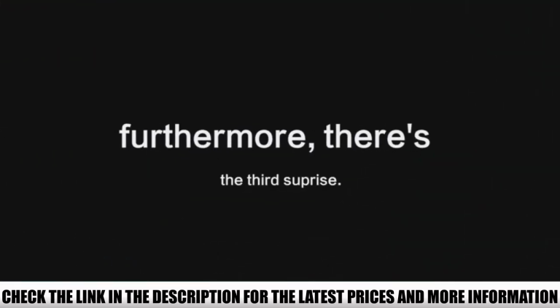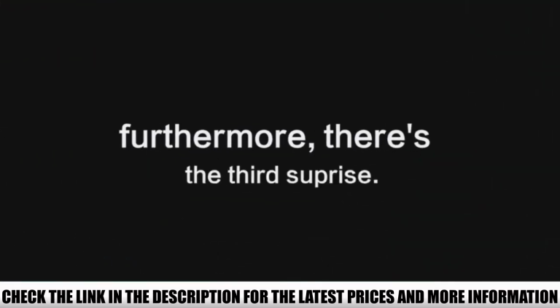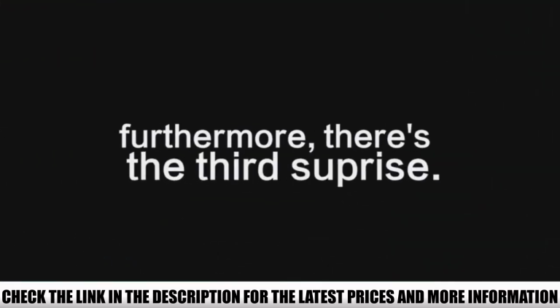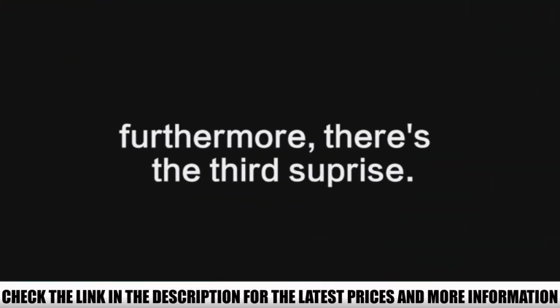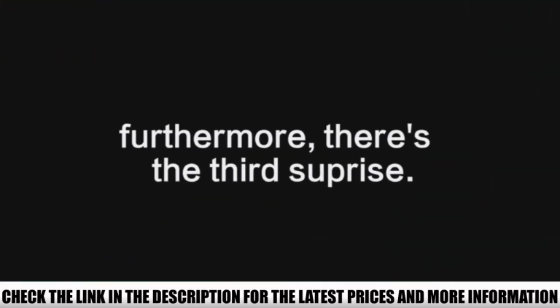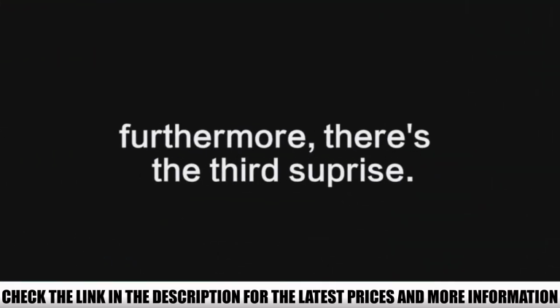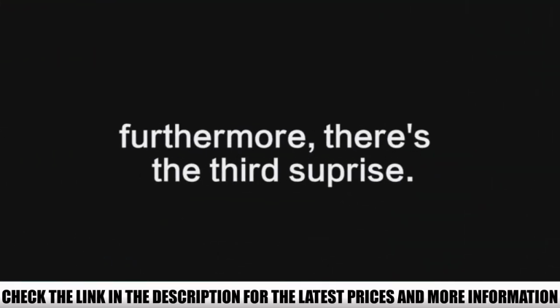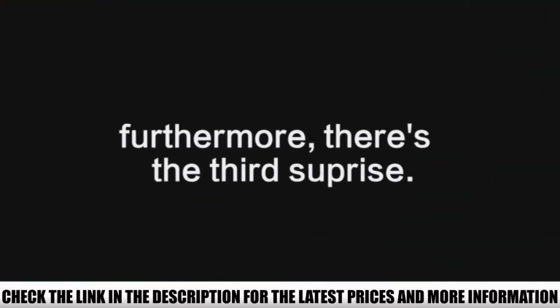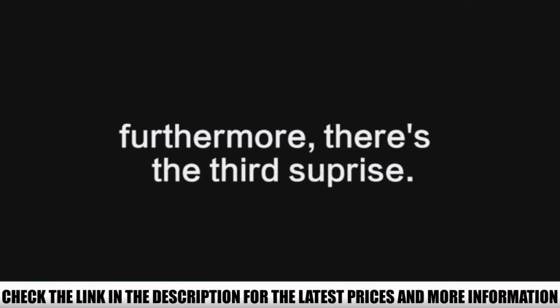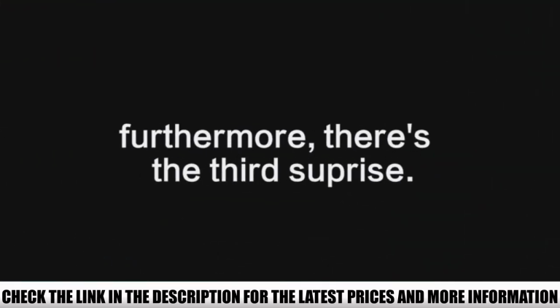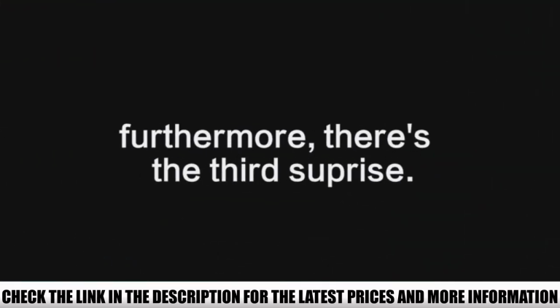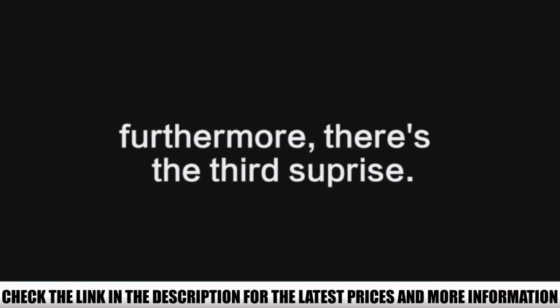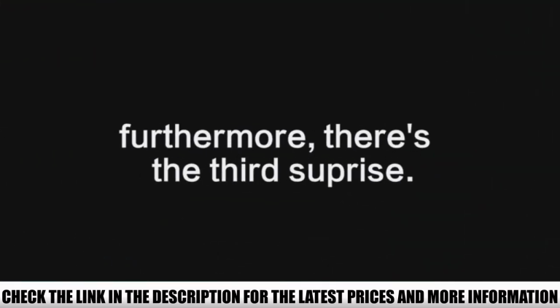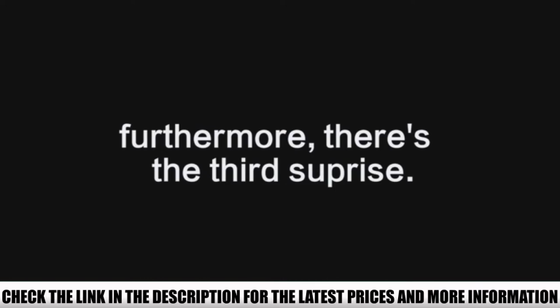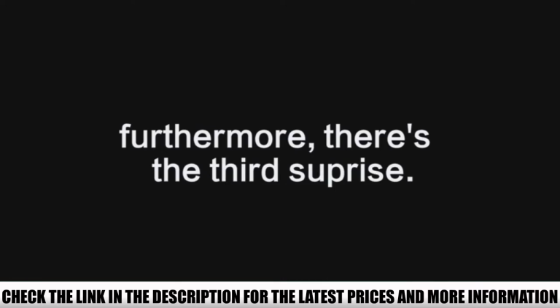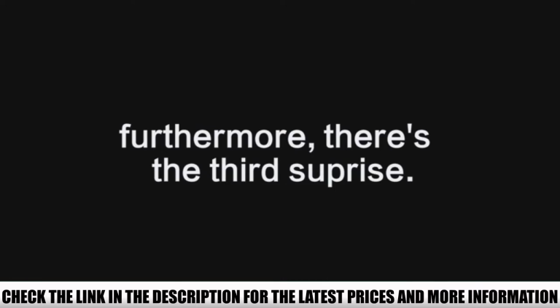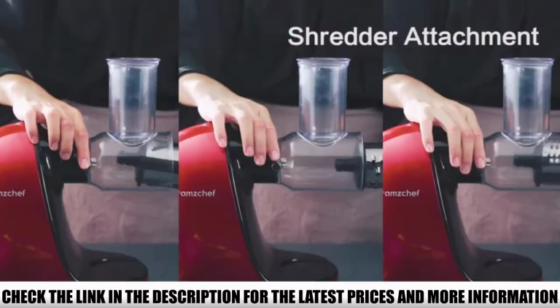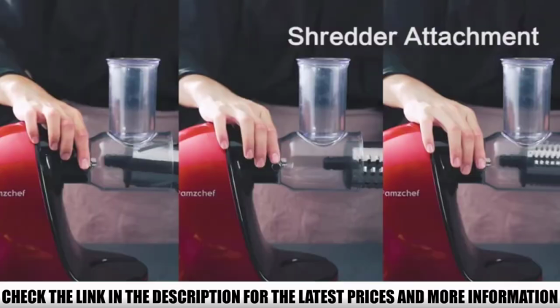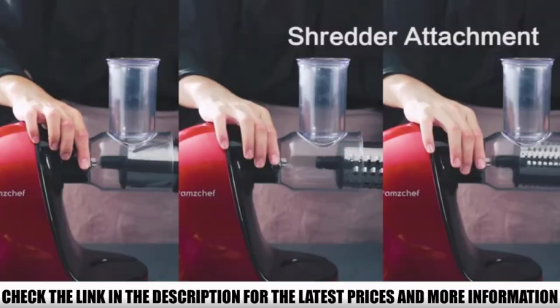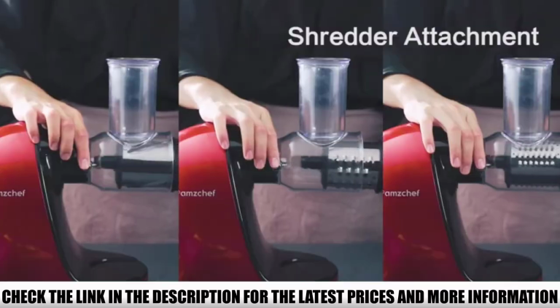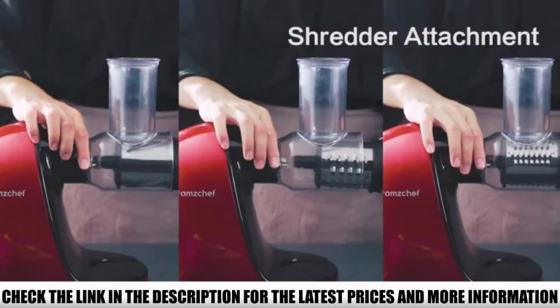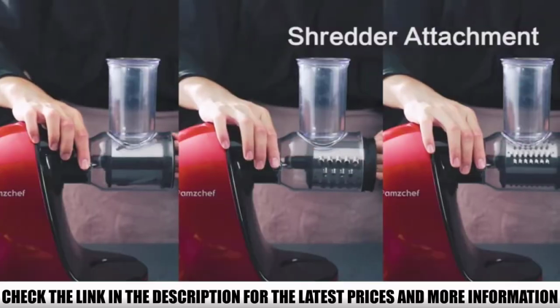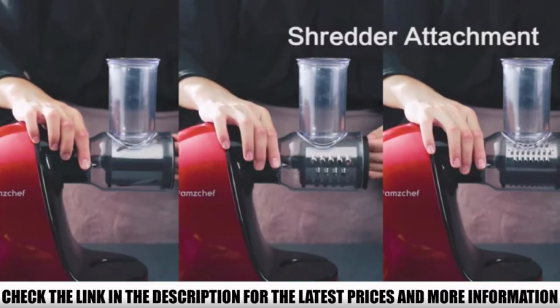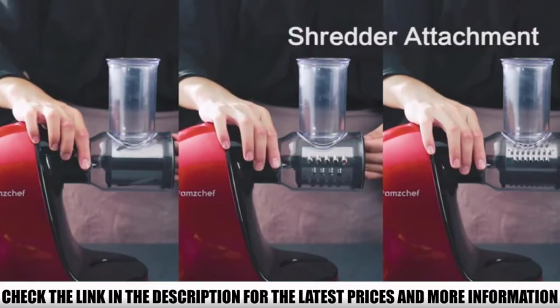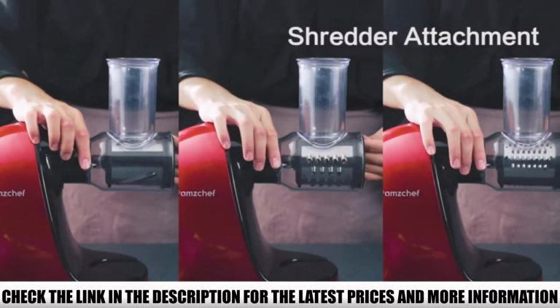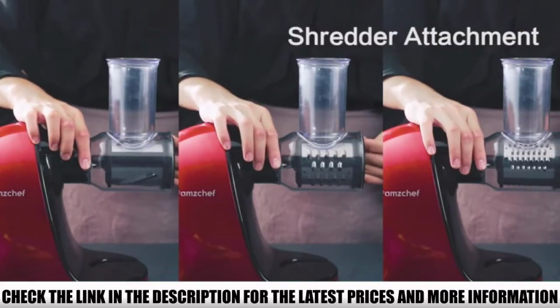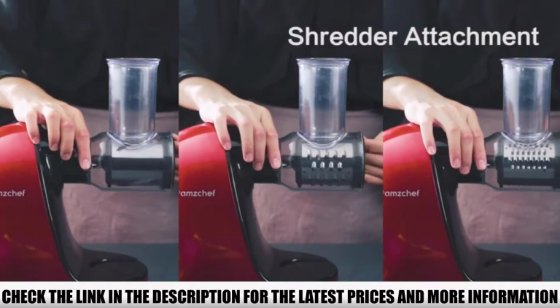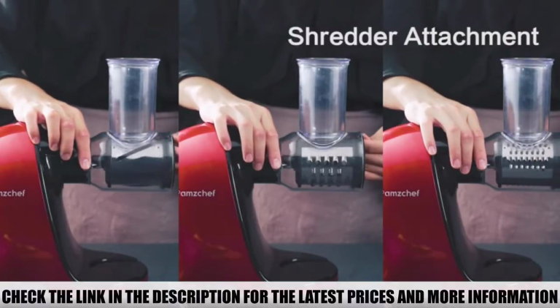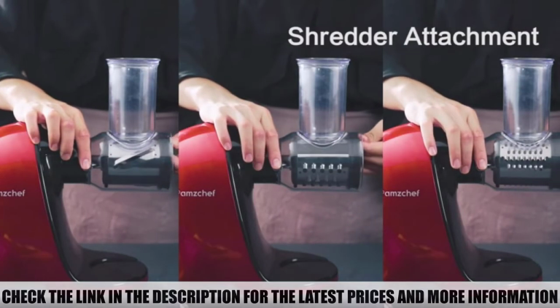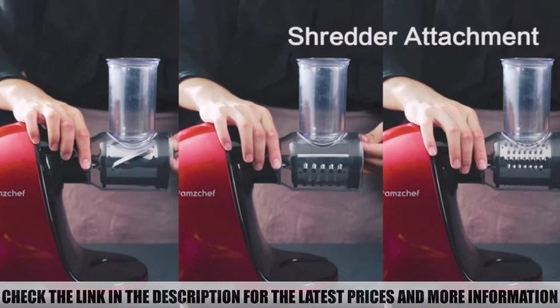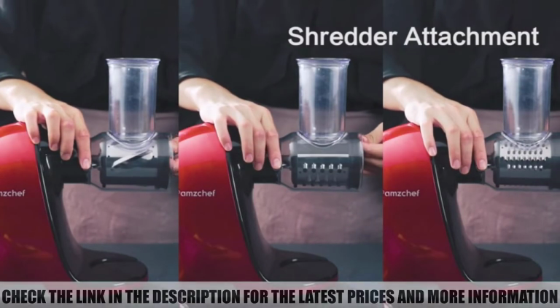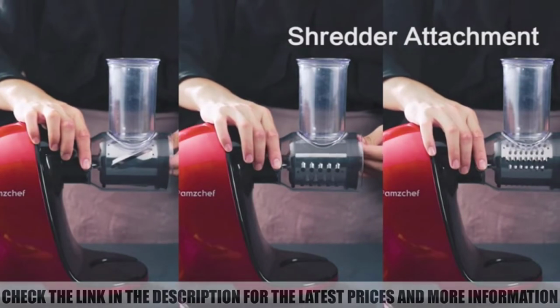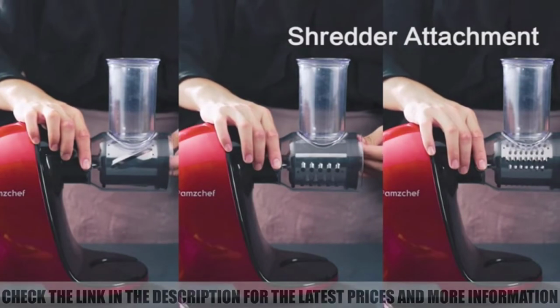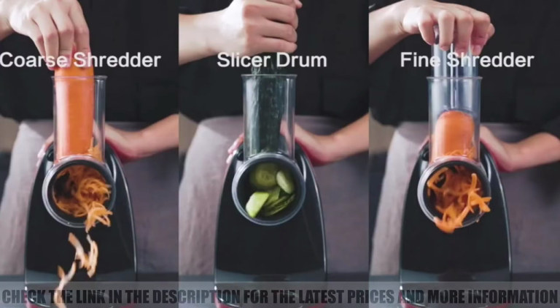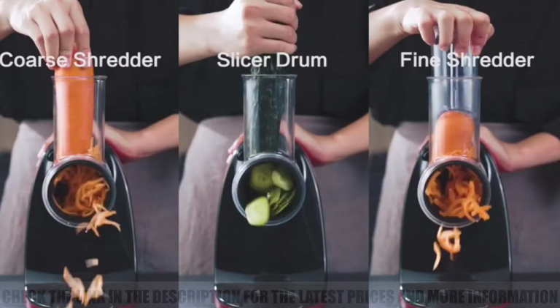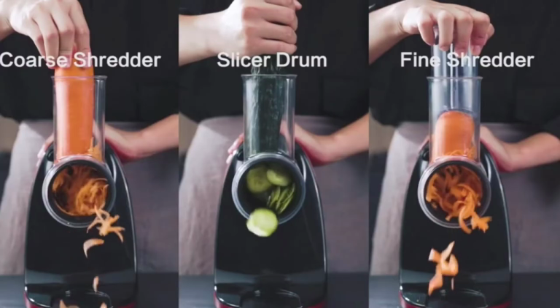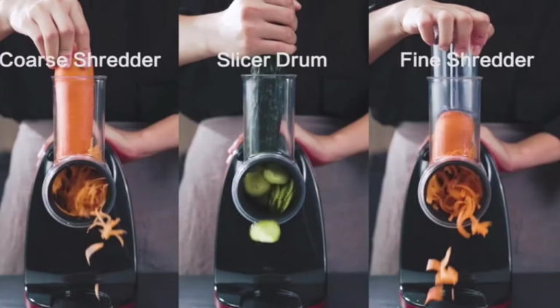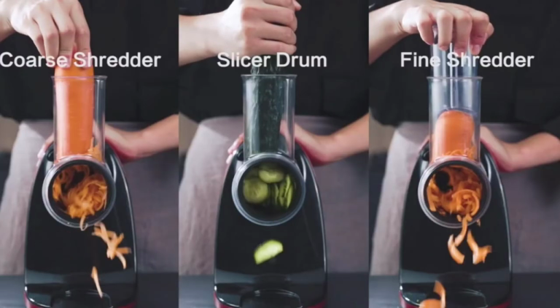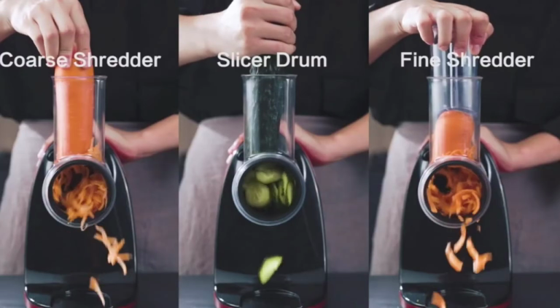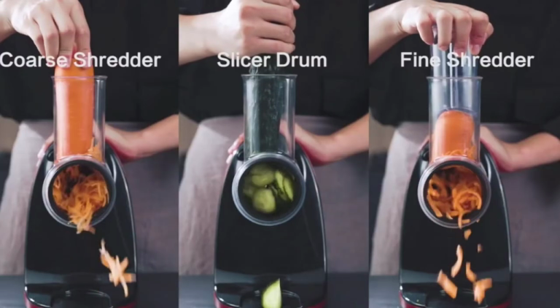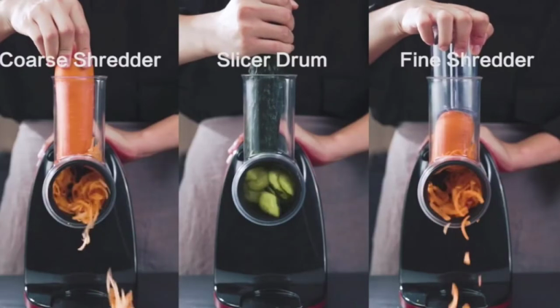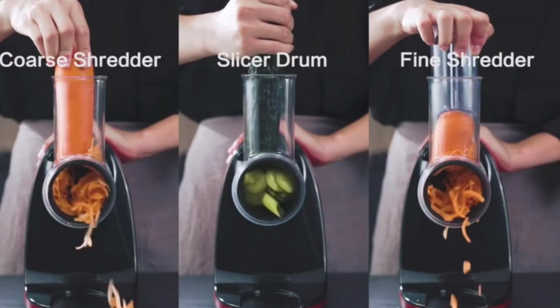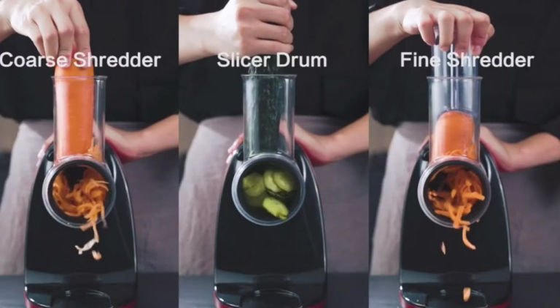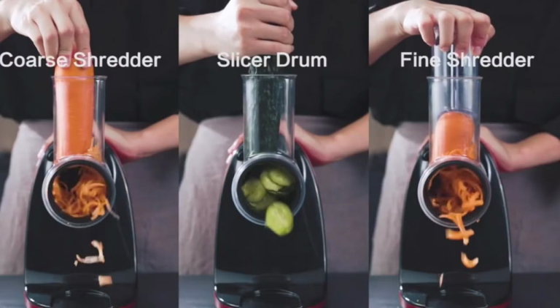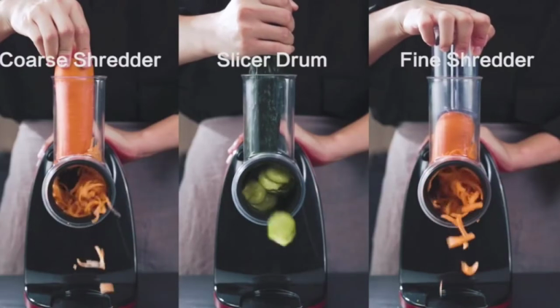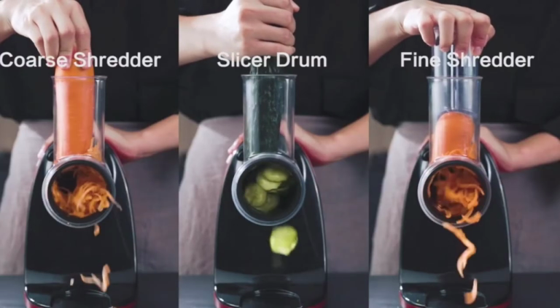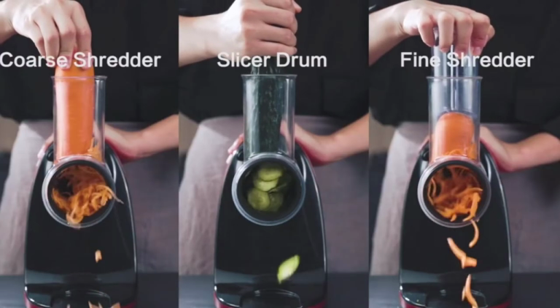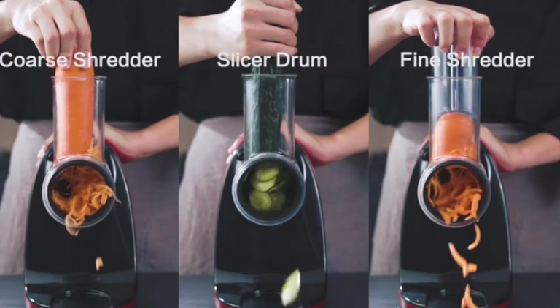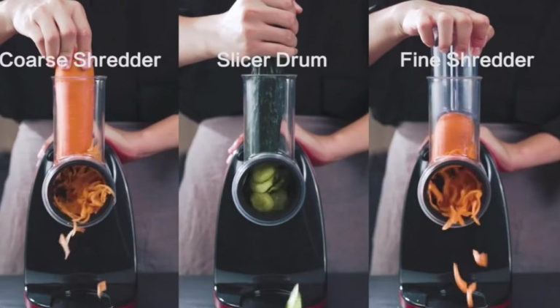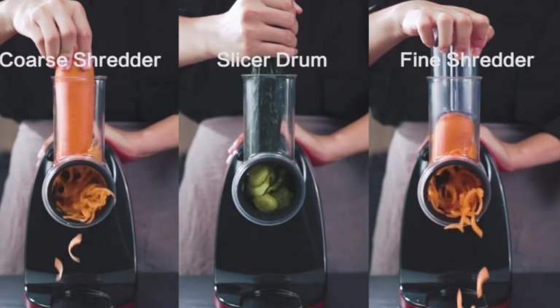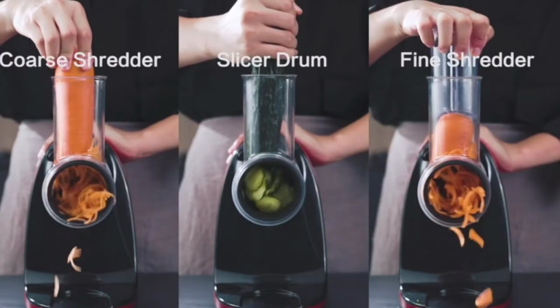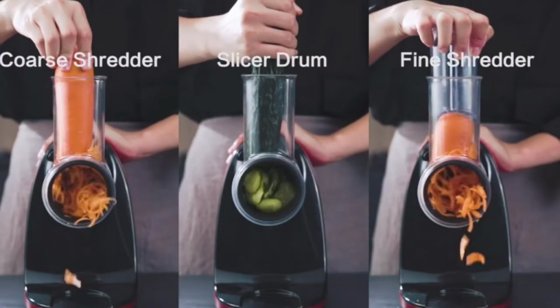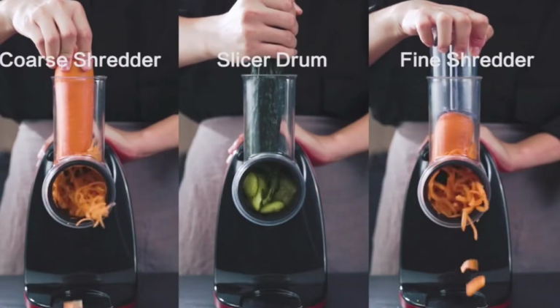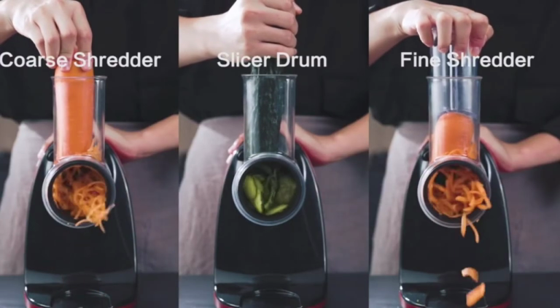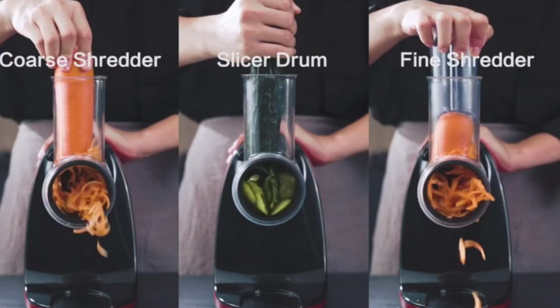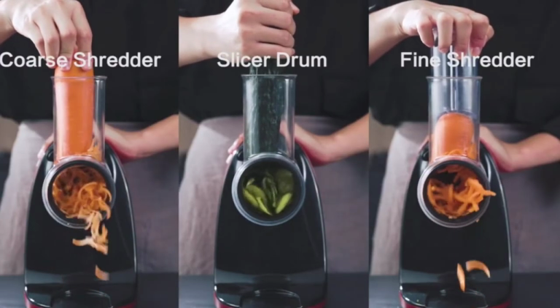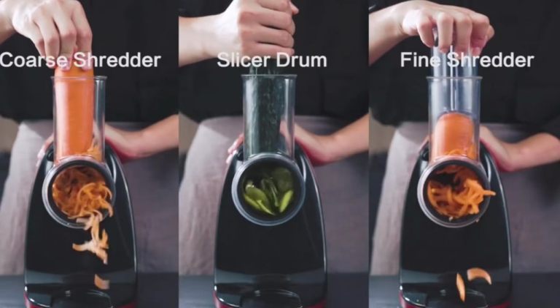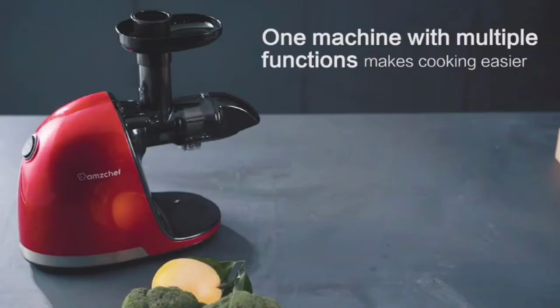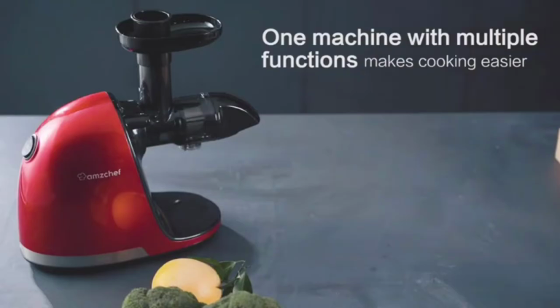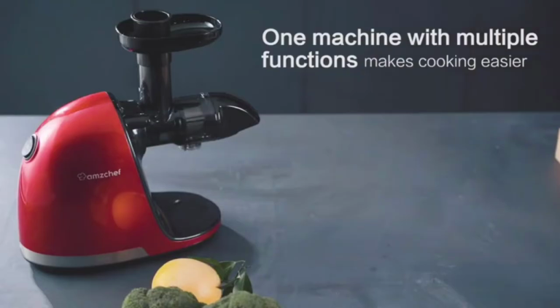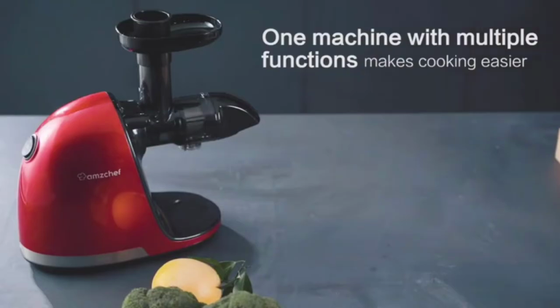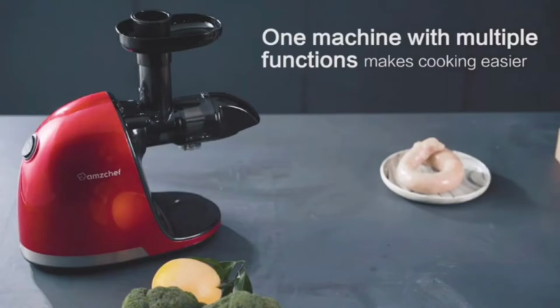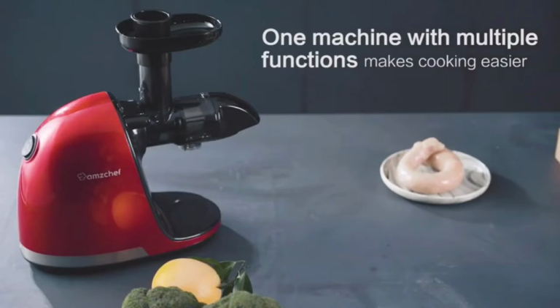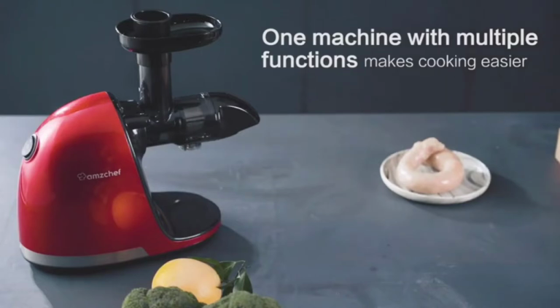It was very easy to handle the unit, and if you are a newbie to juicing, this is the best electric juicer you can ever think of.